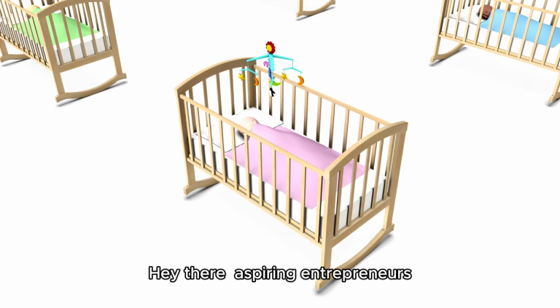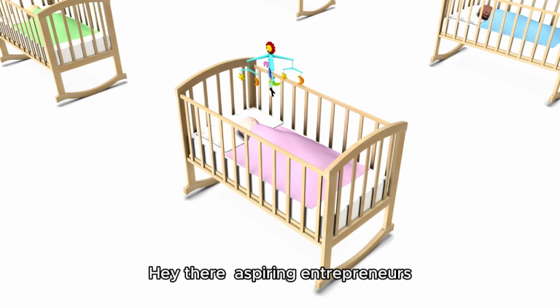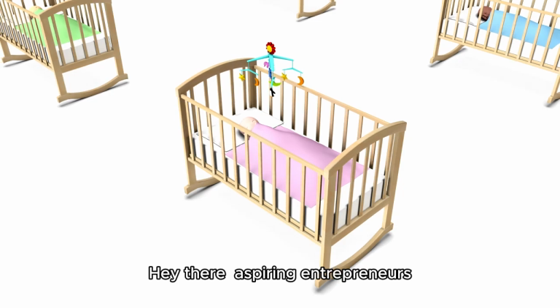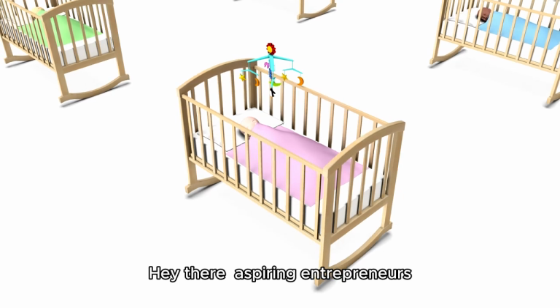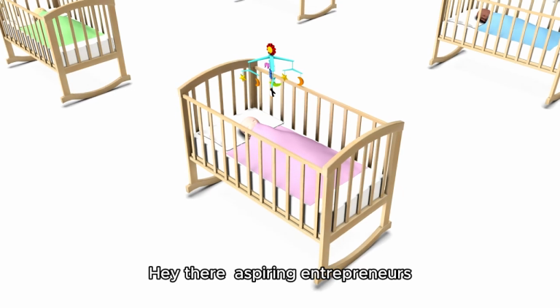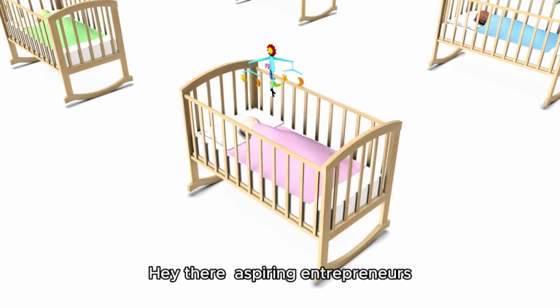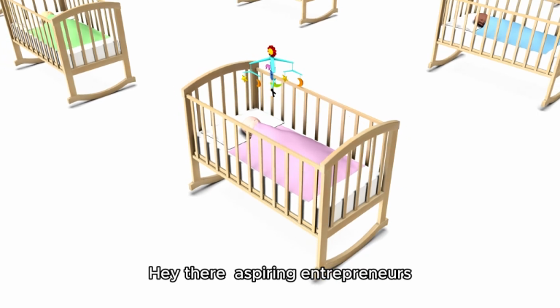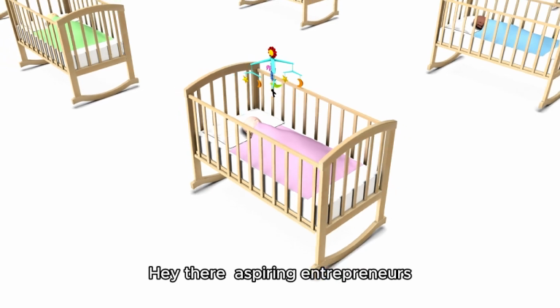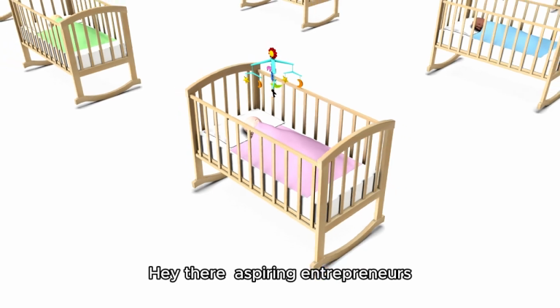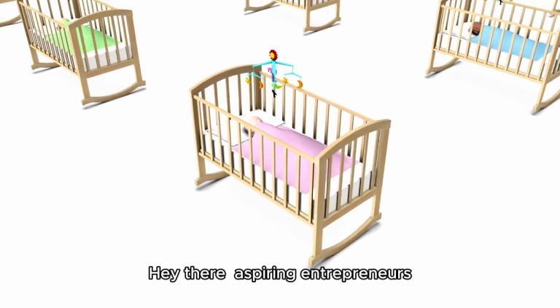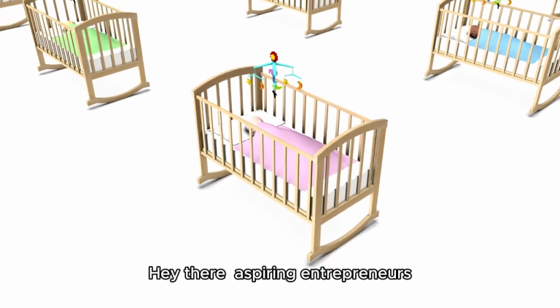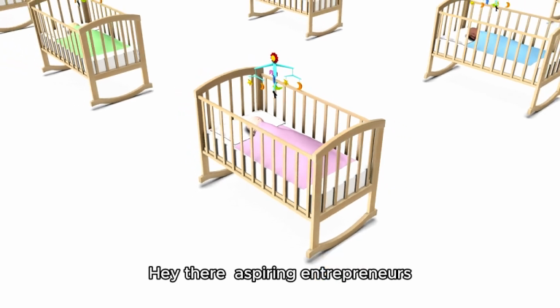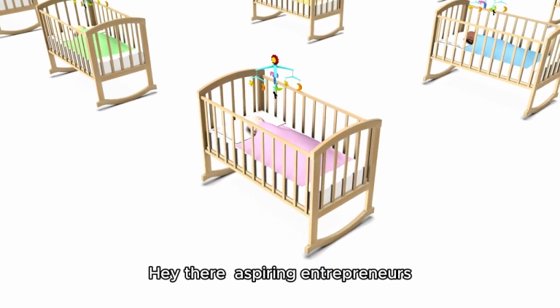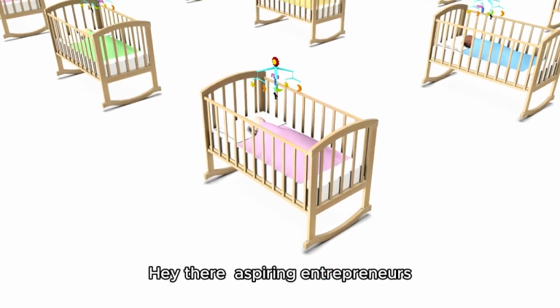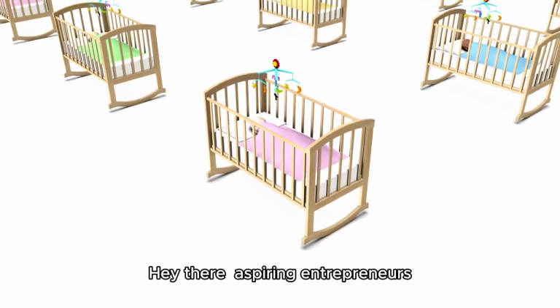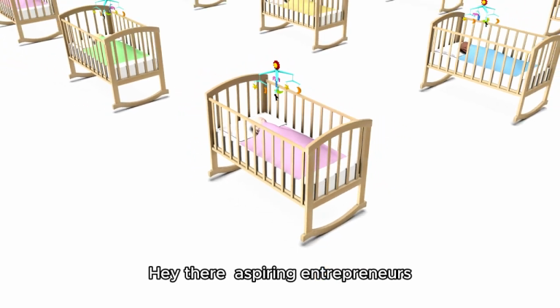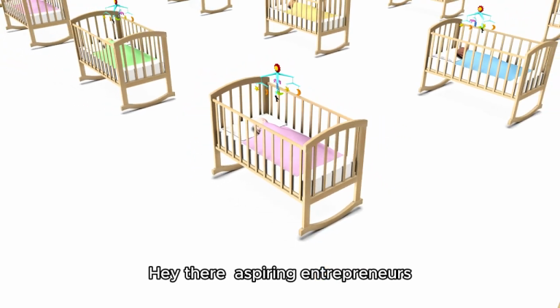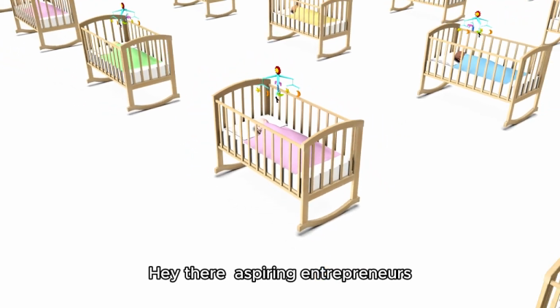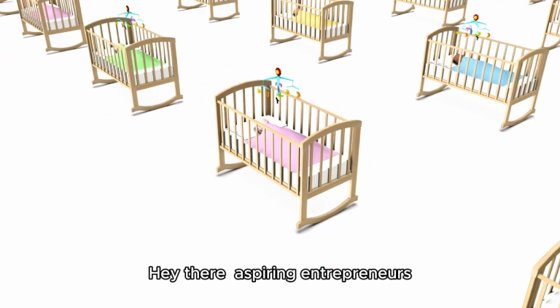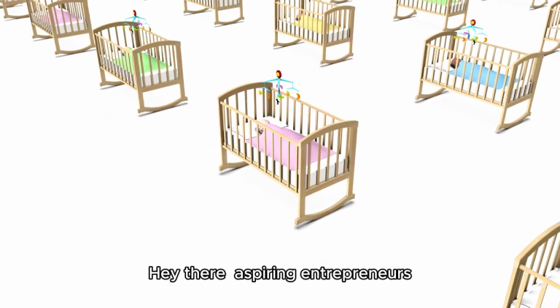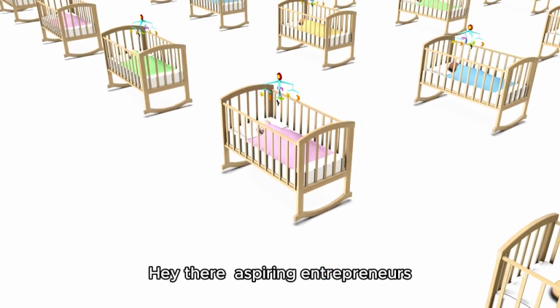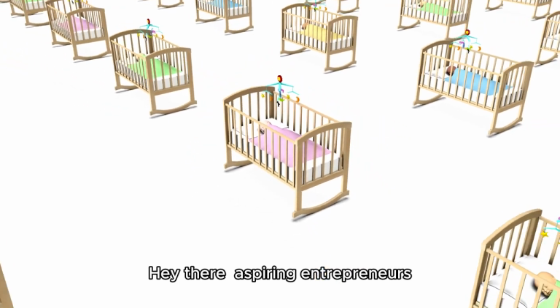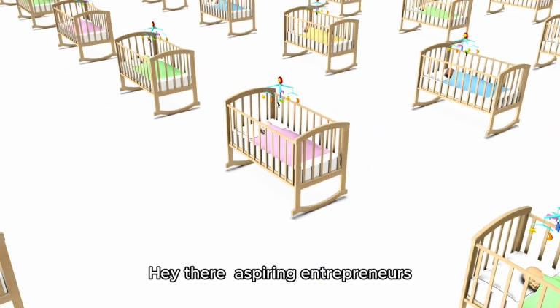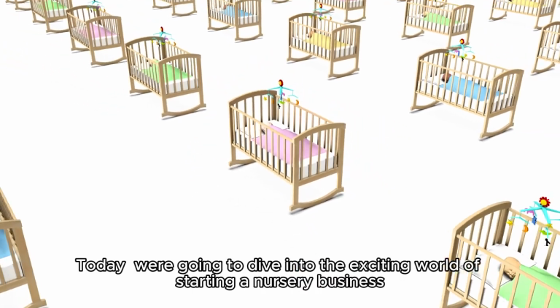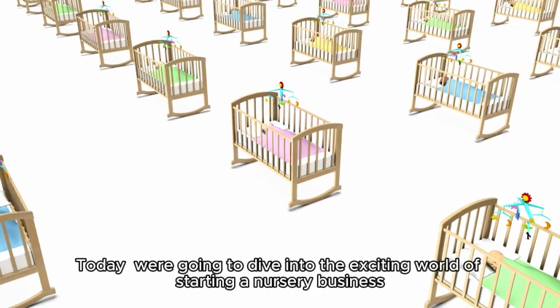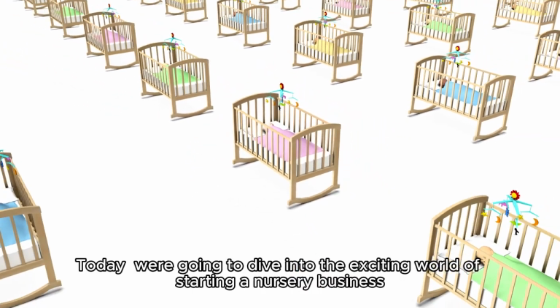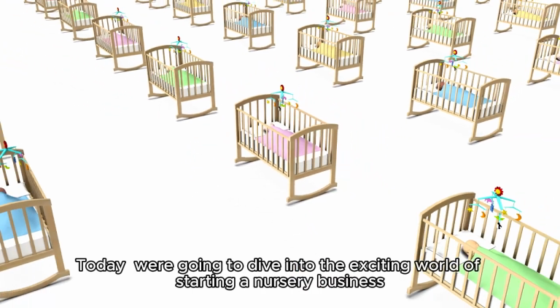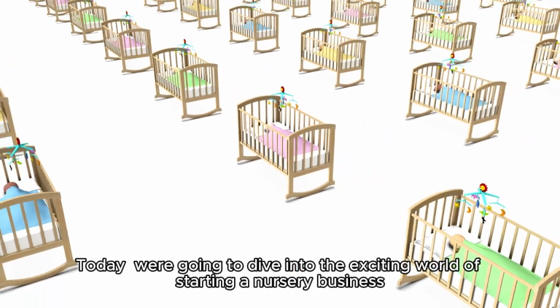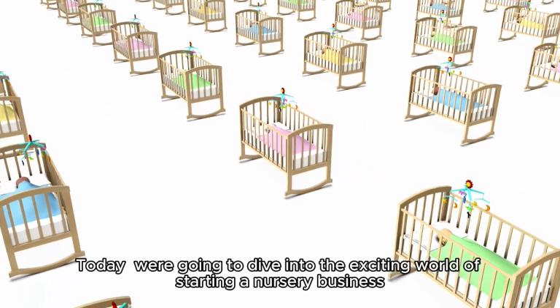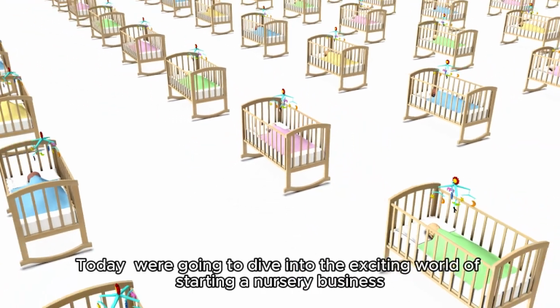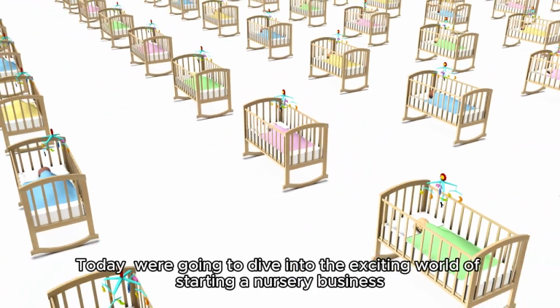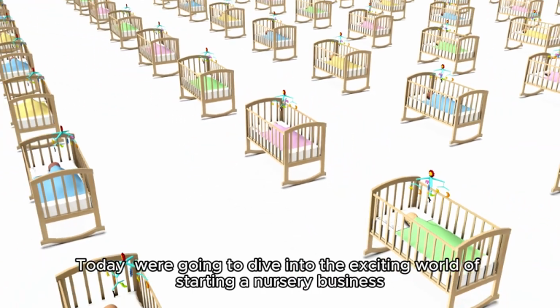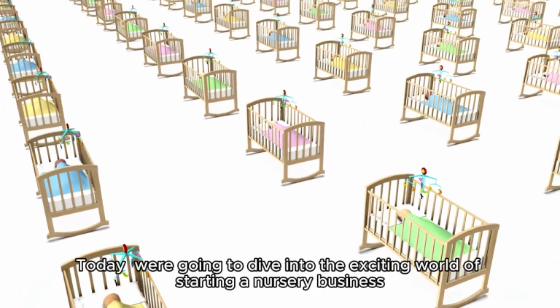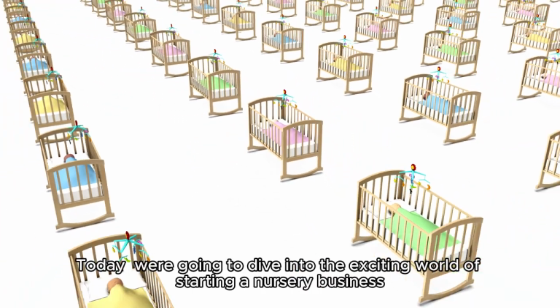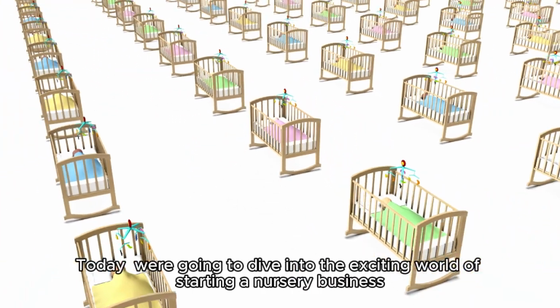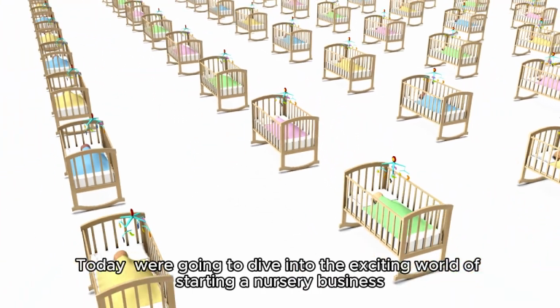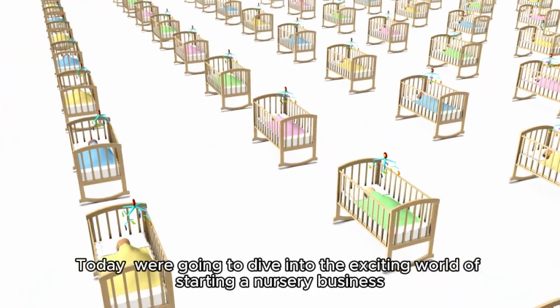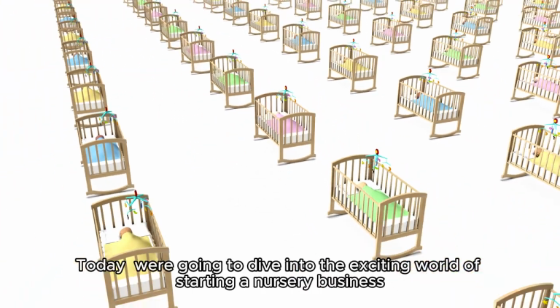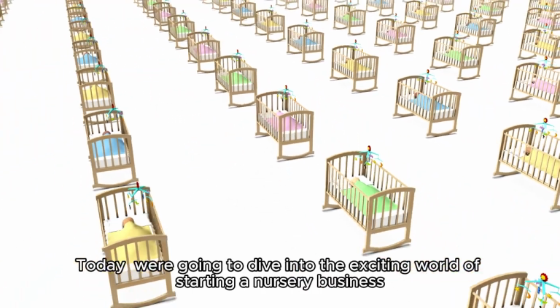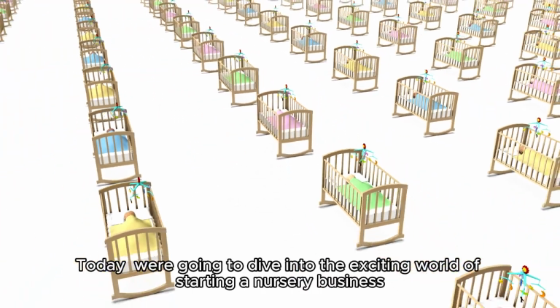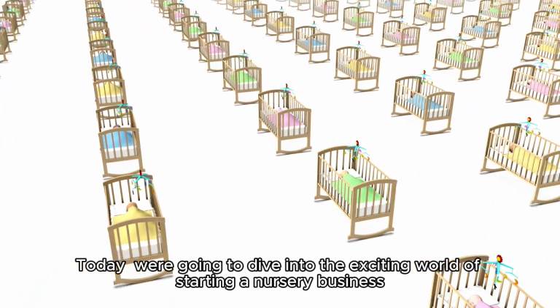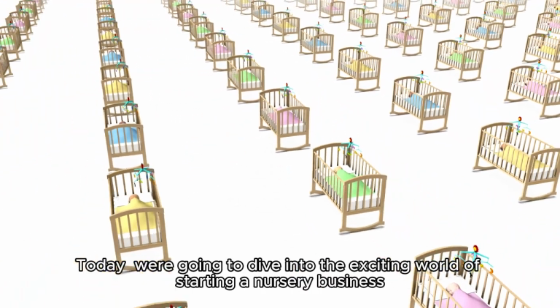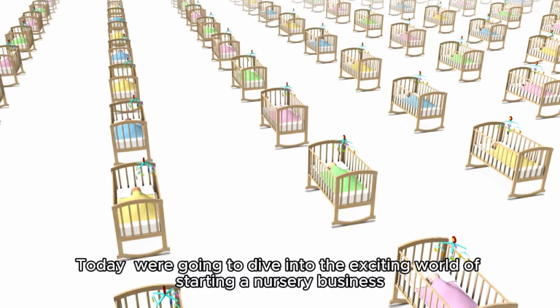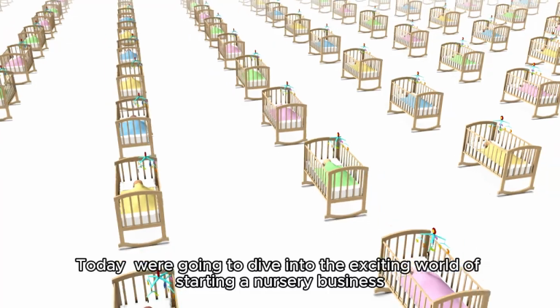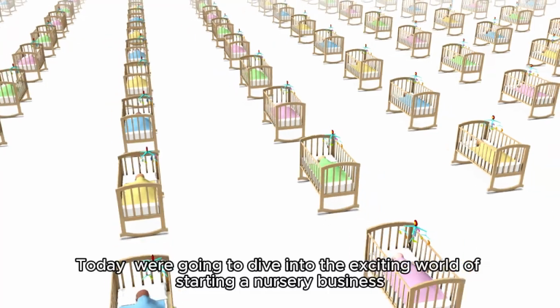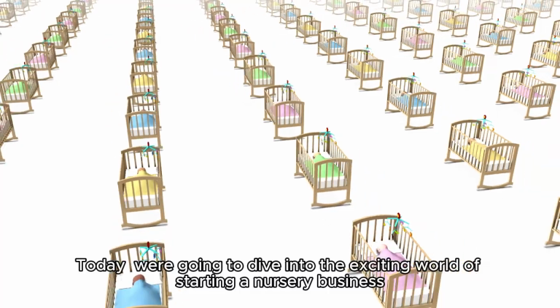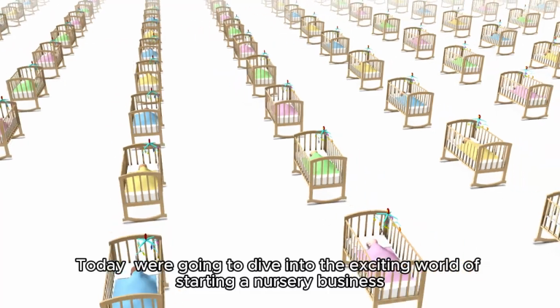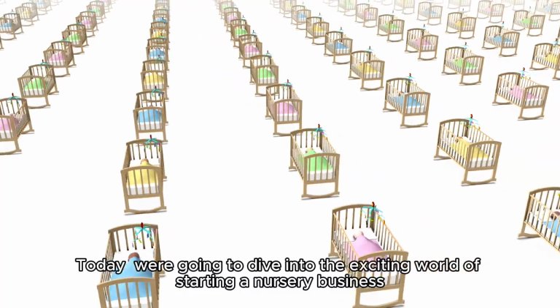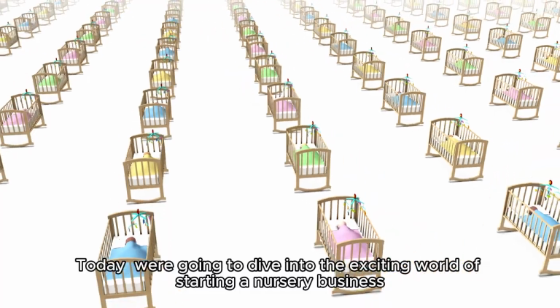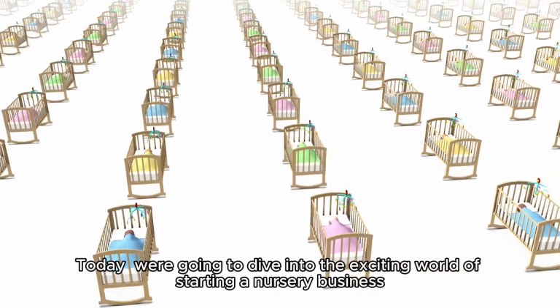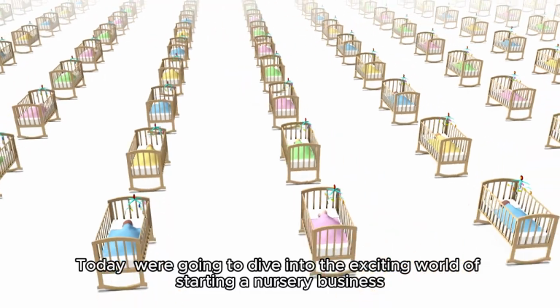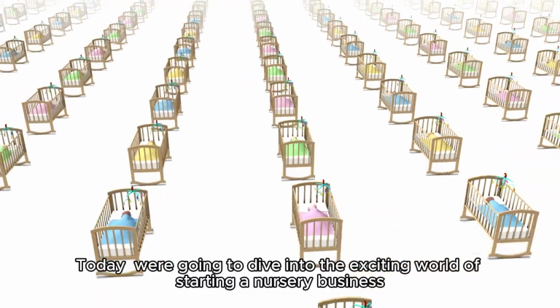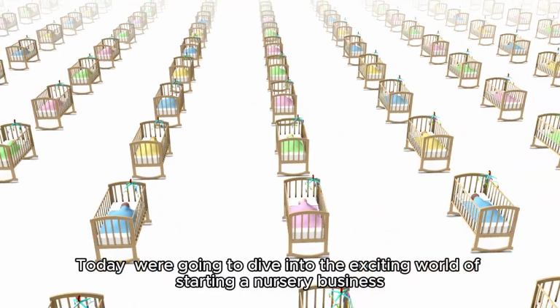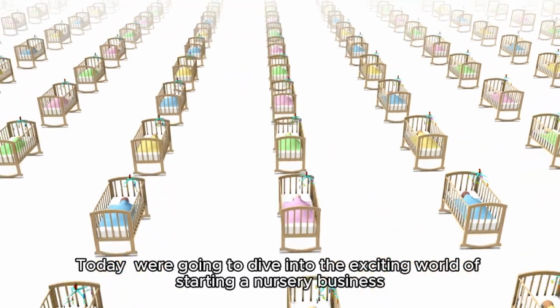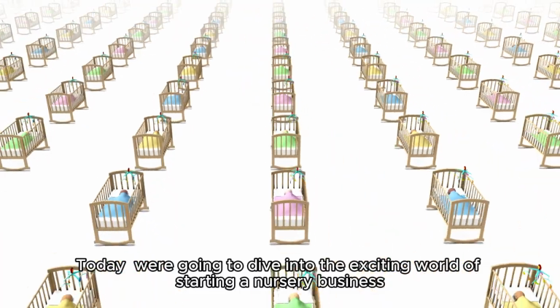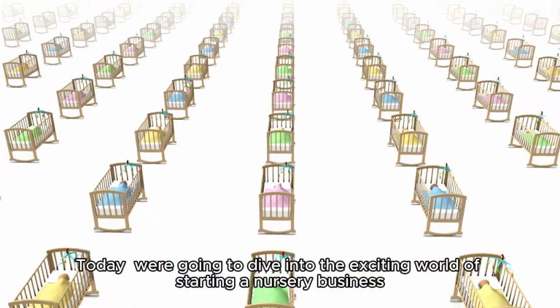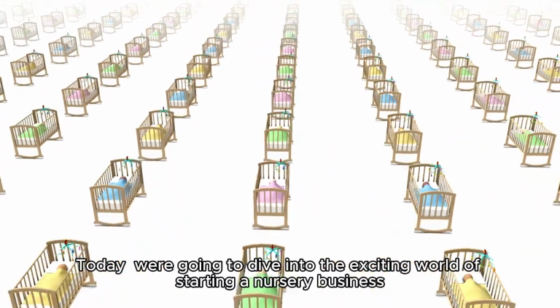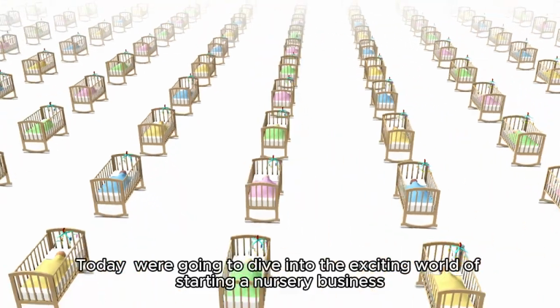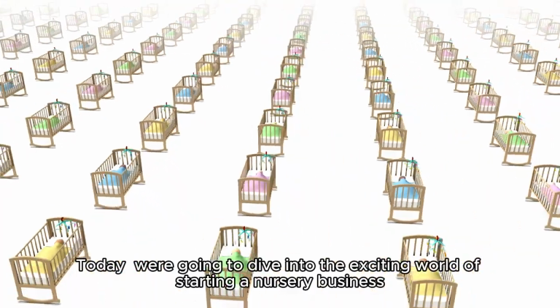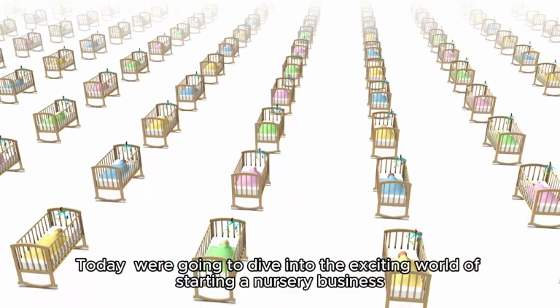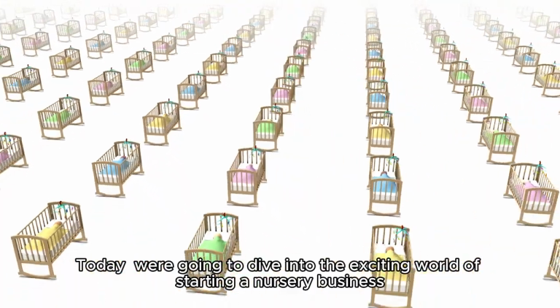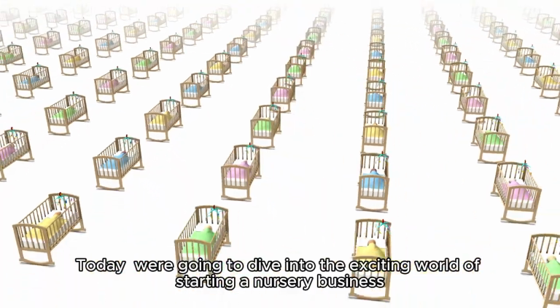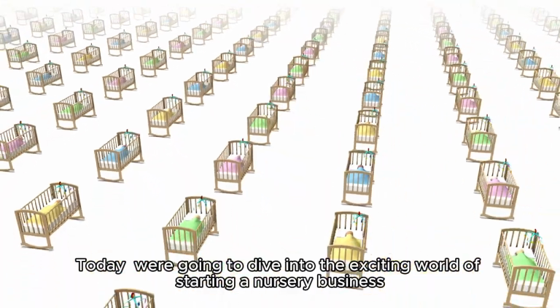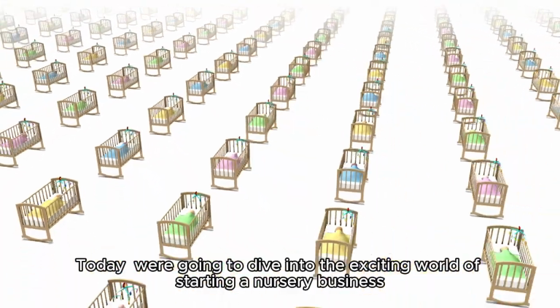Hey there, aspiring entrepreneurs. Today, we're going to dive into the exciting world of starting a nursery business.